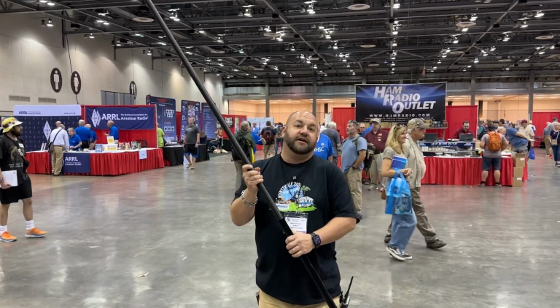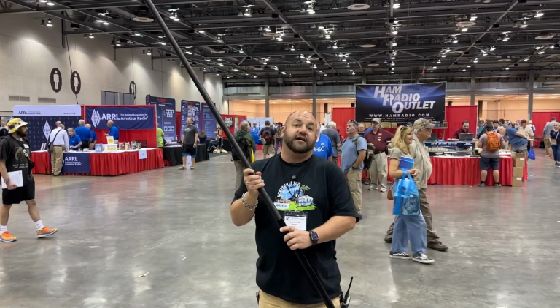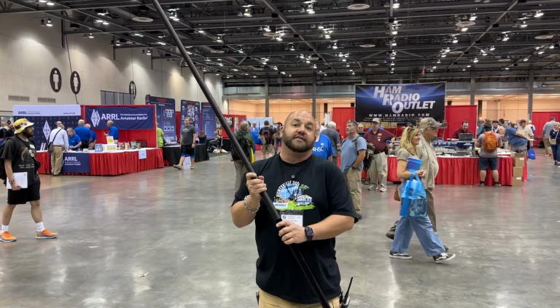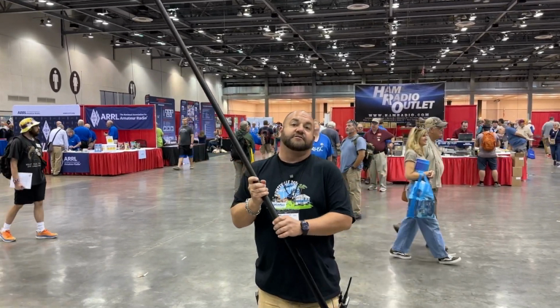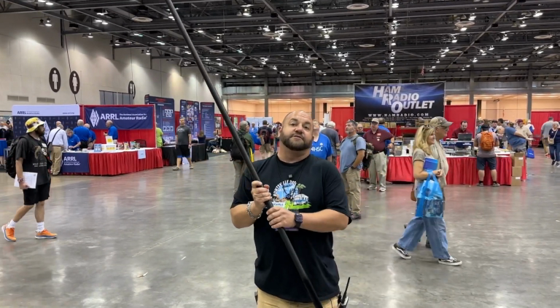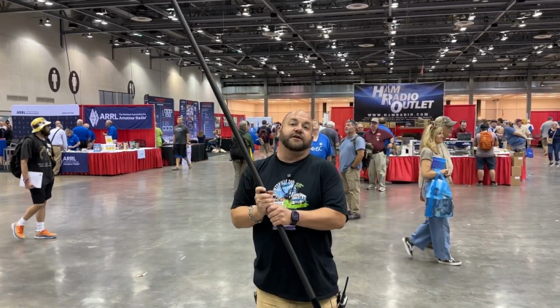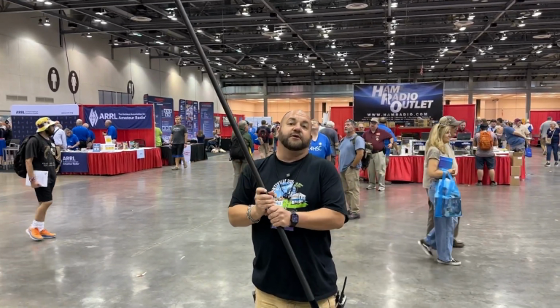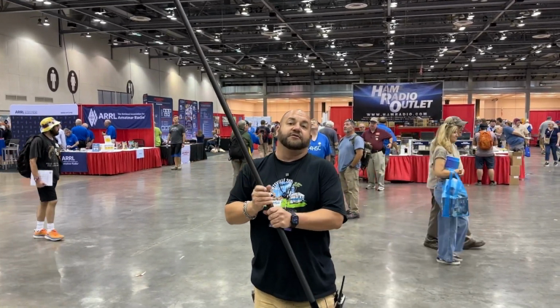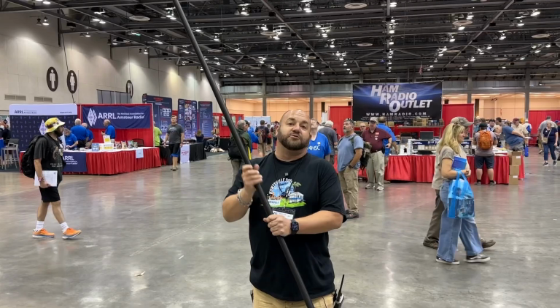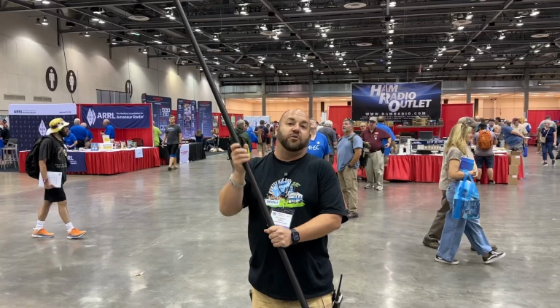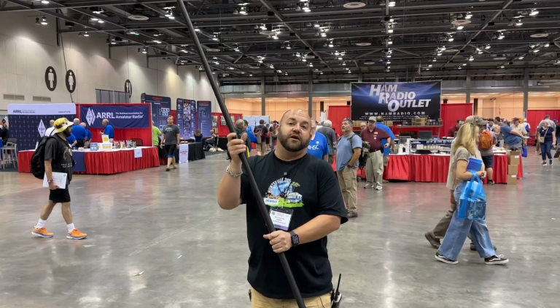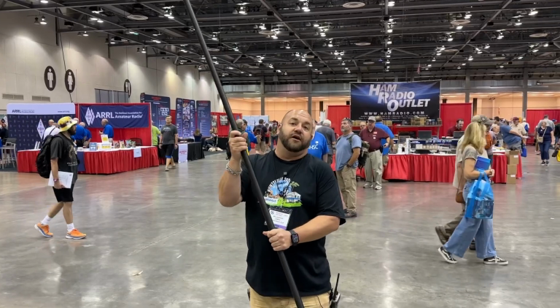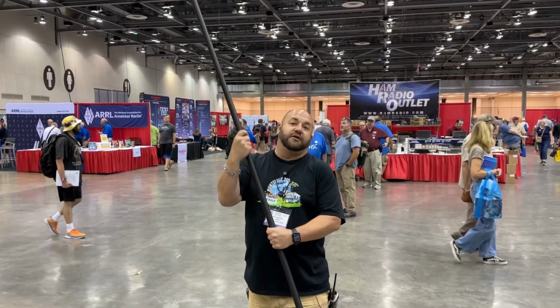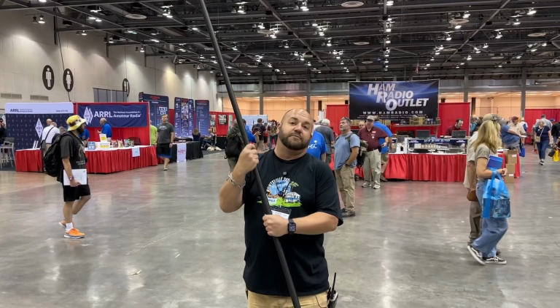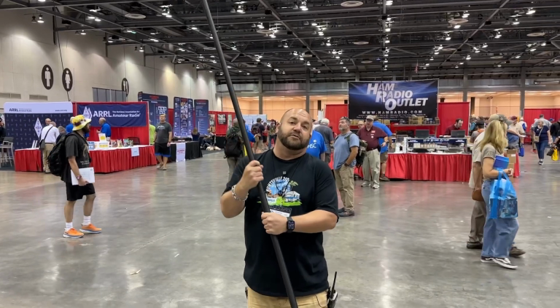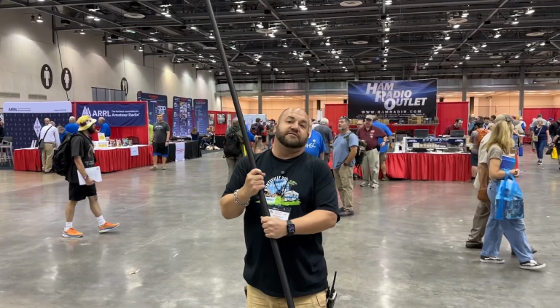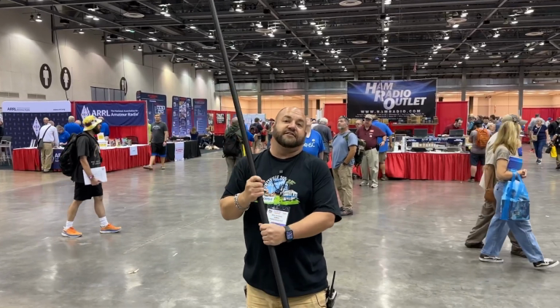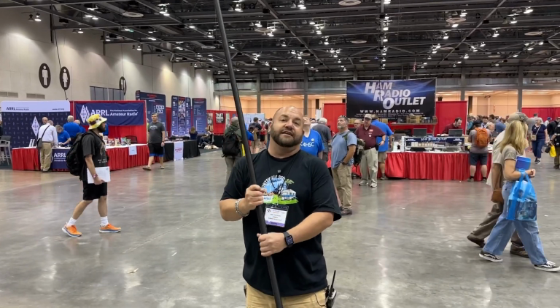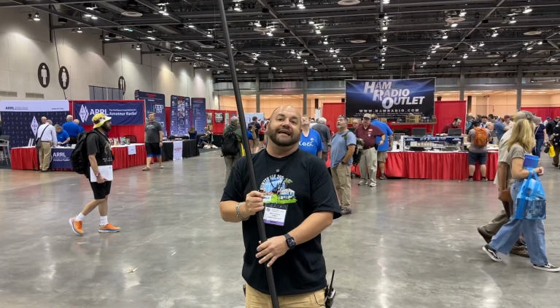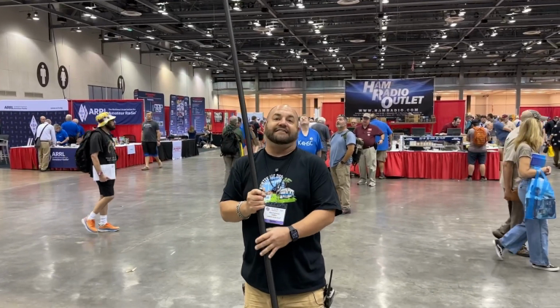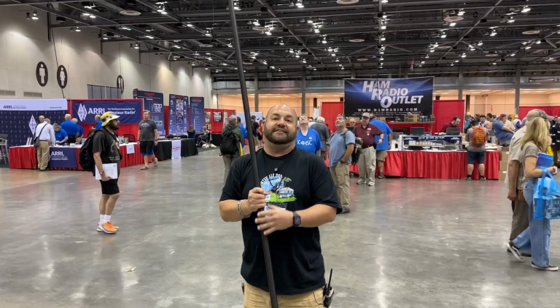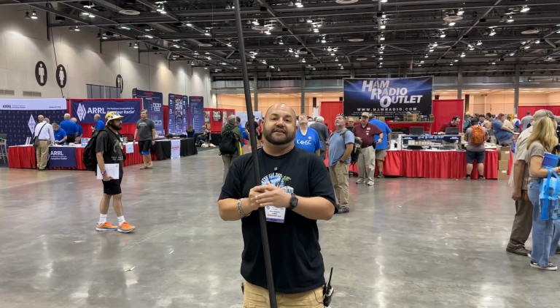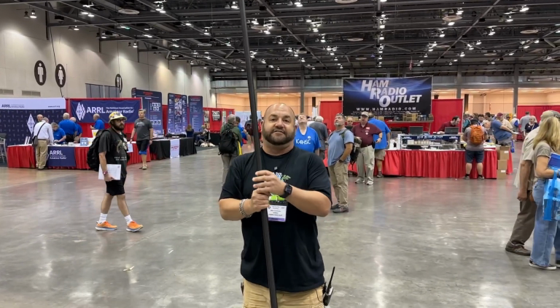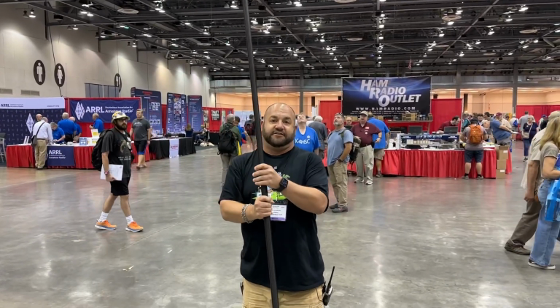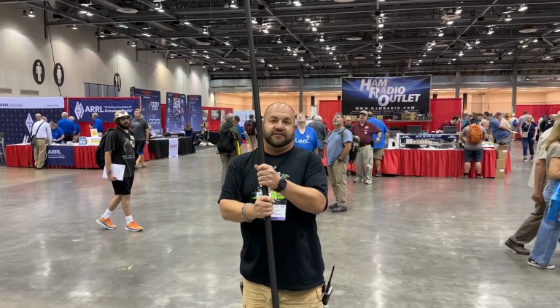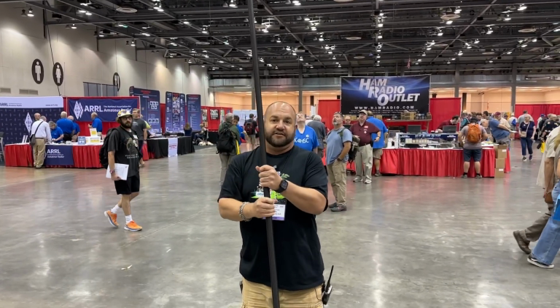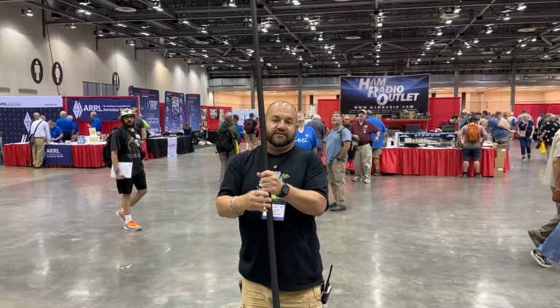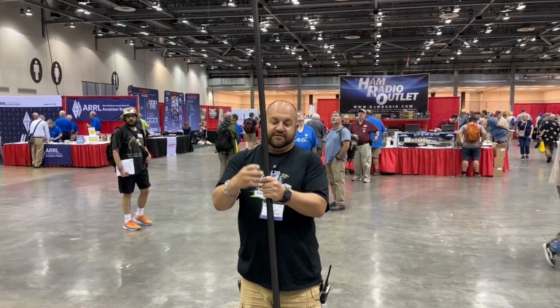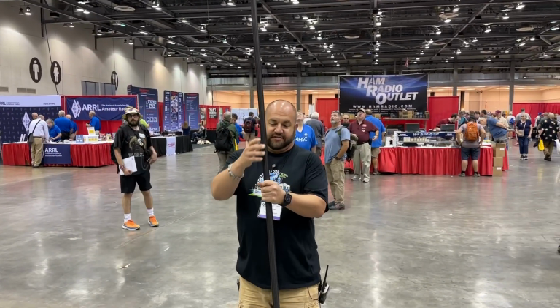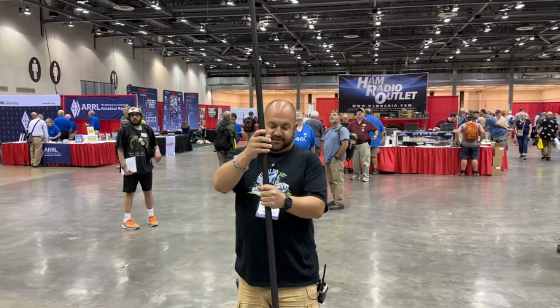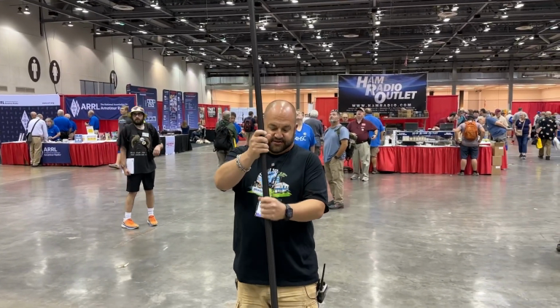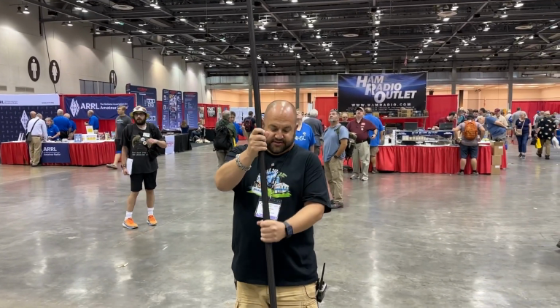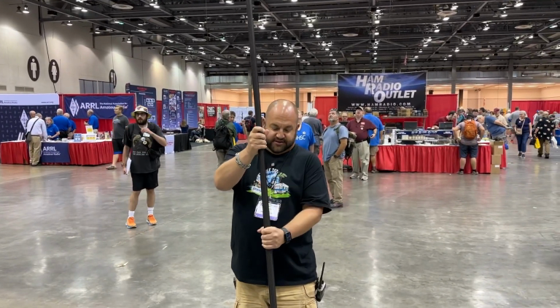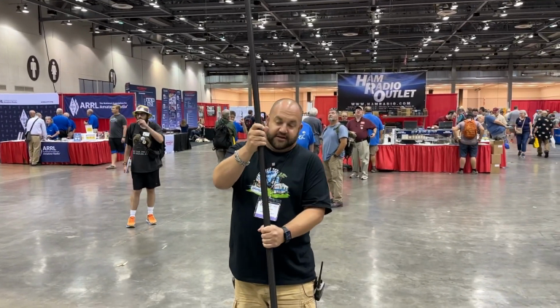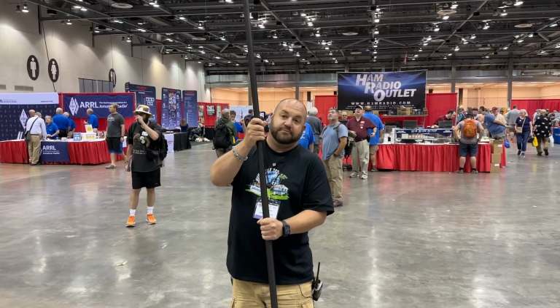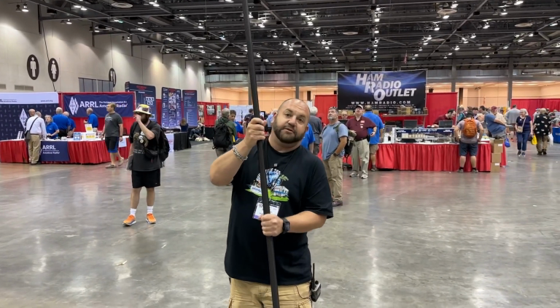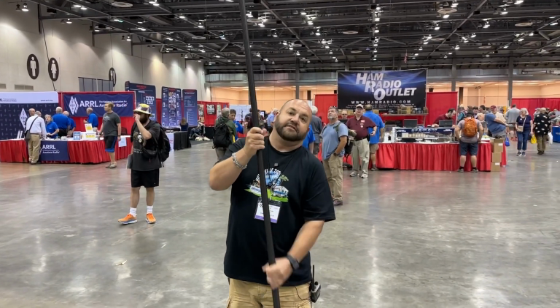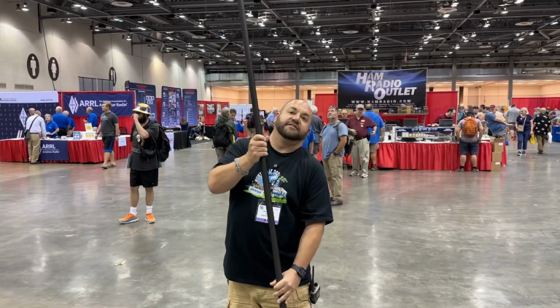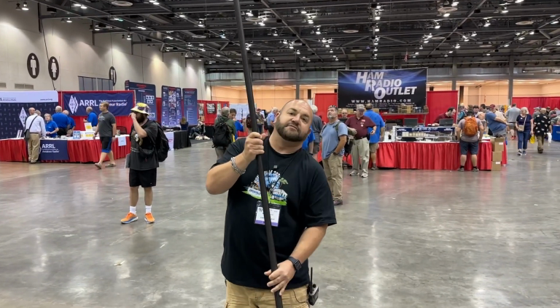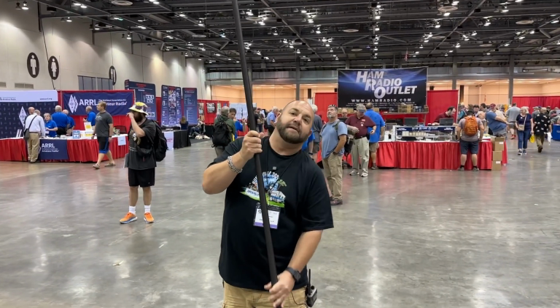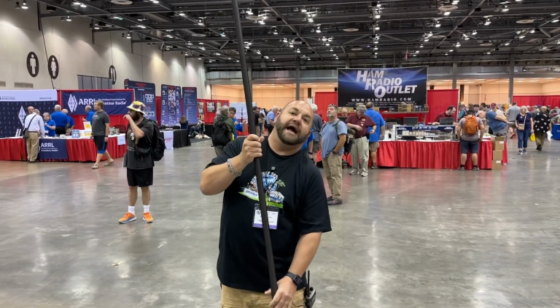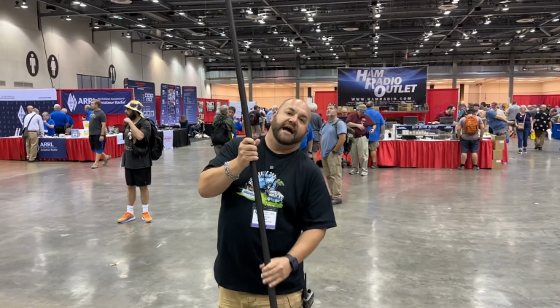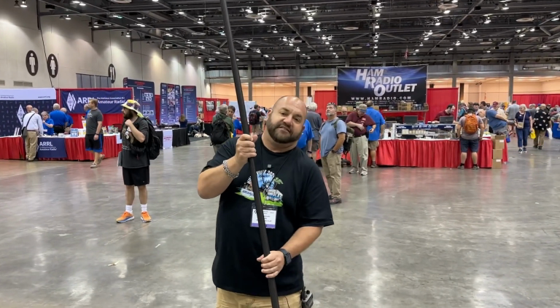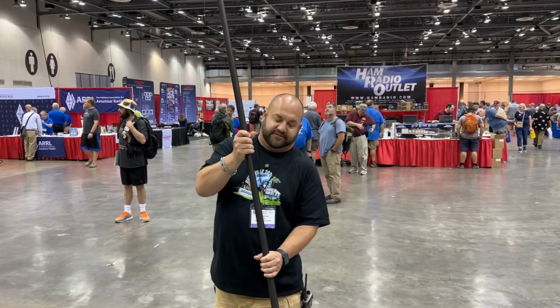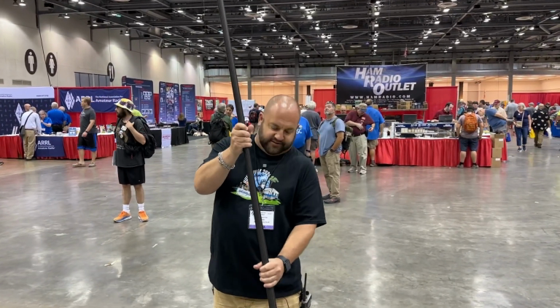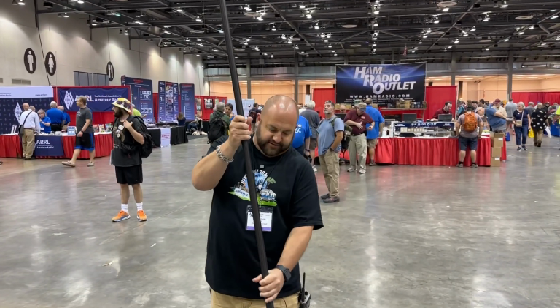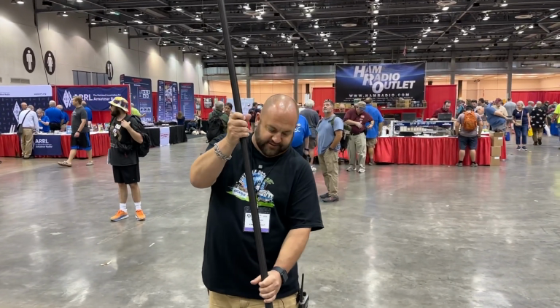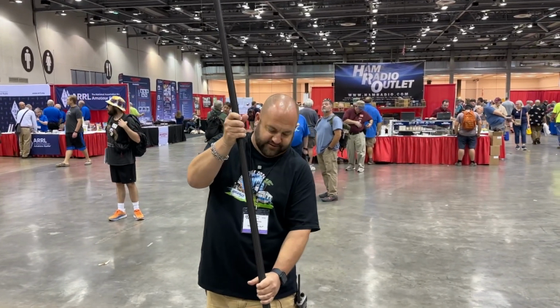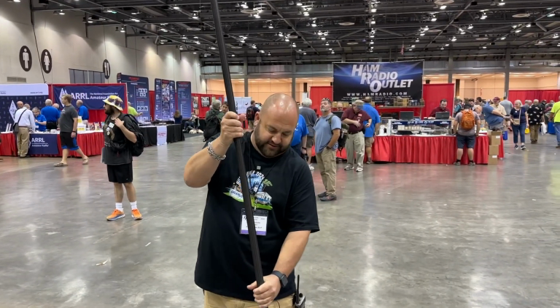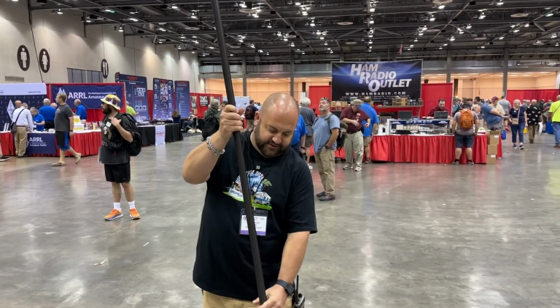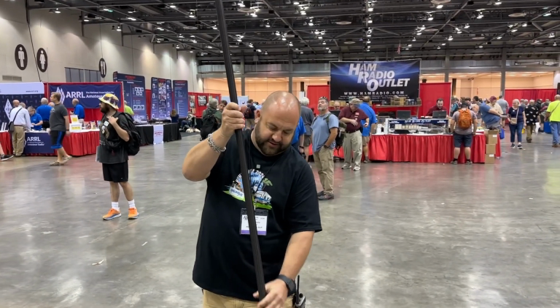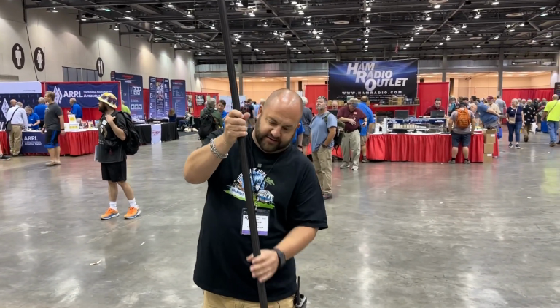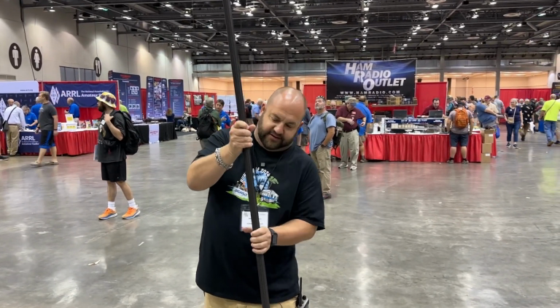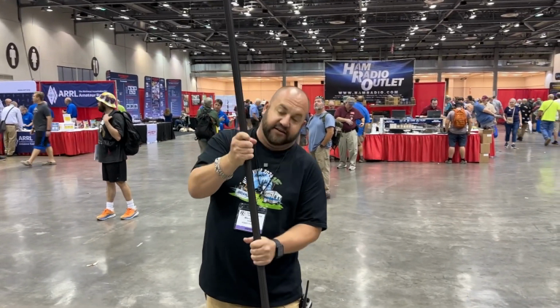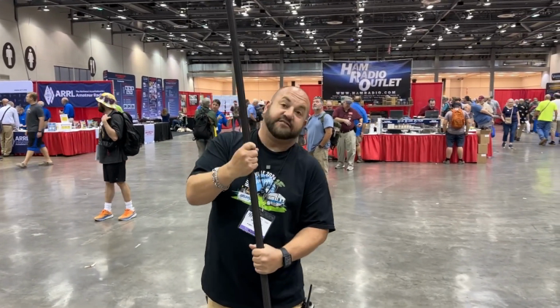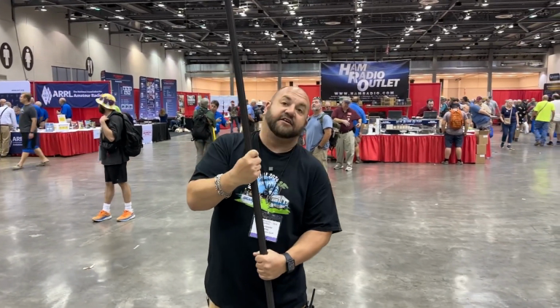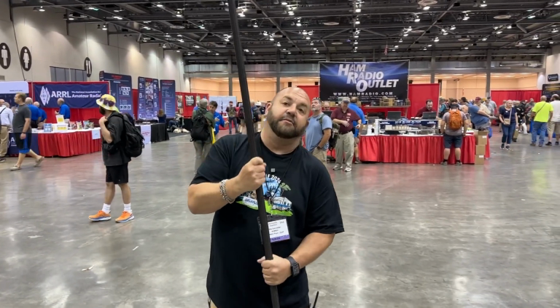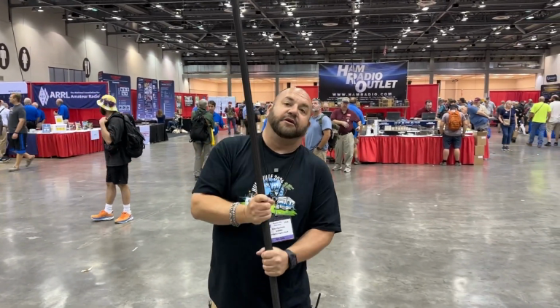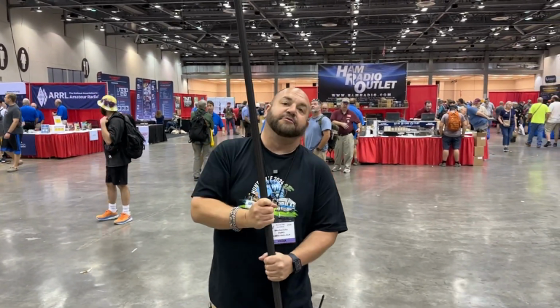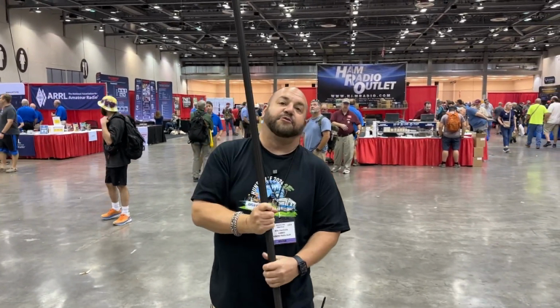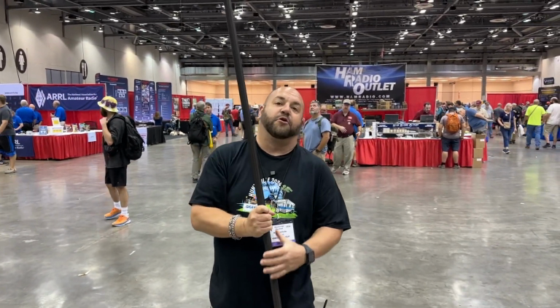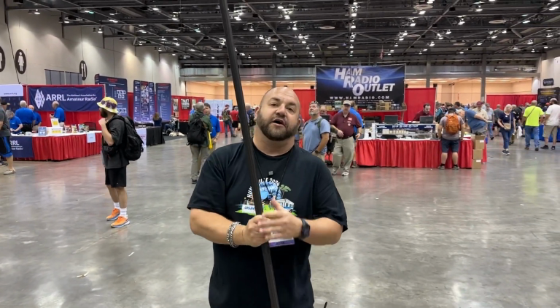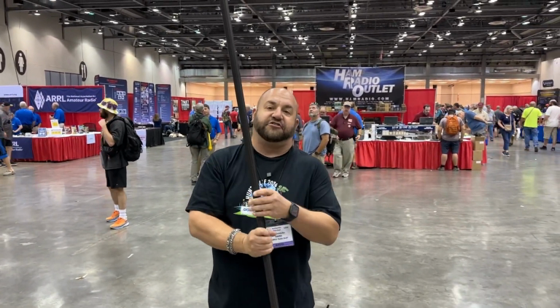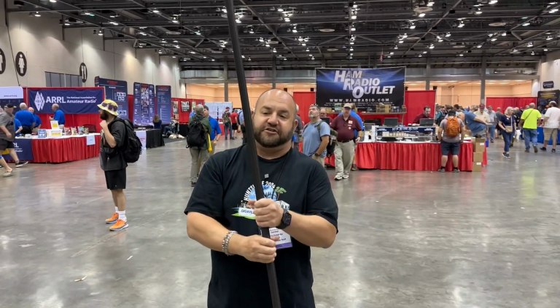This video is 100% a teaser, but this mast is coming to fruition. Thank you, Jim.